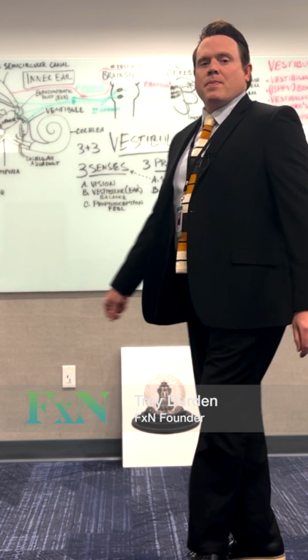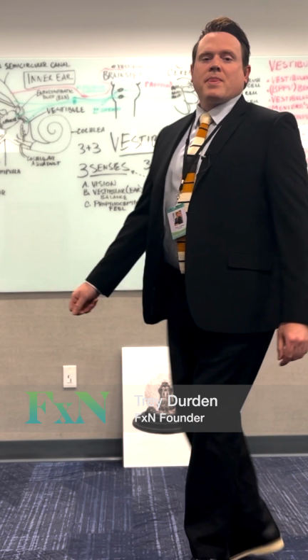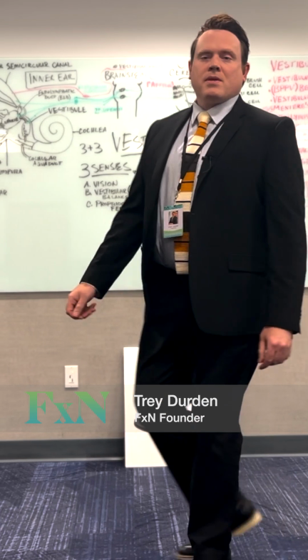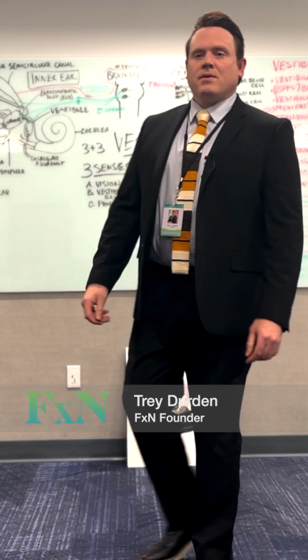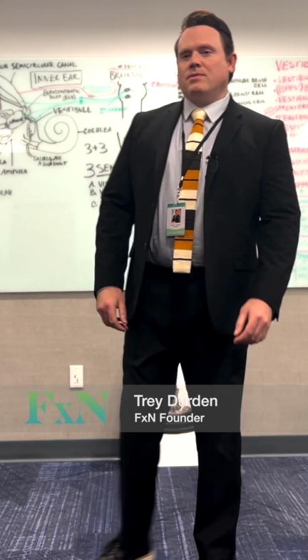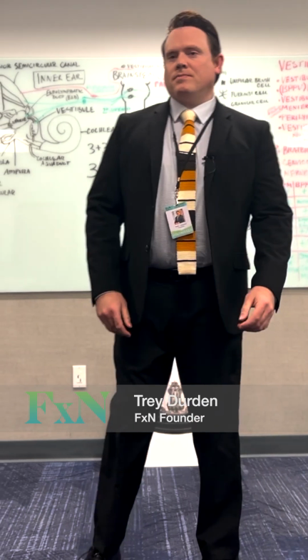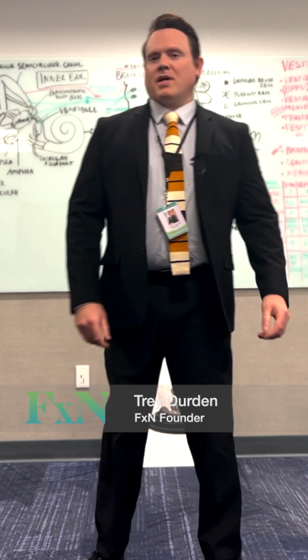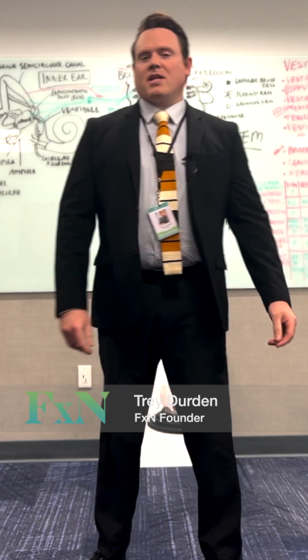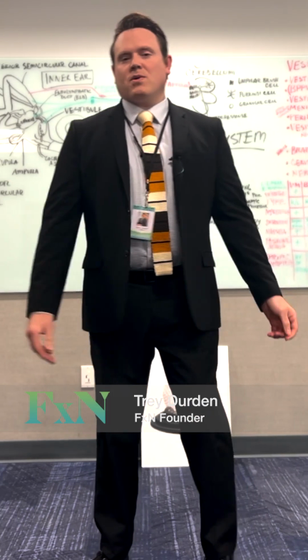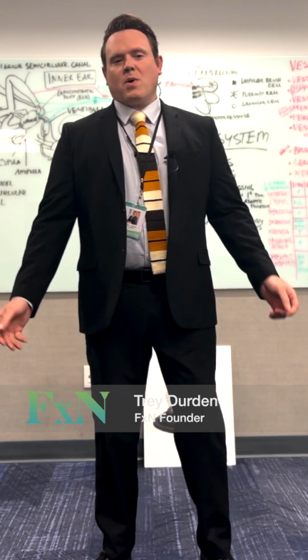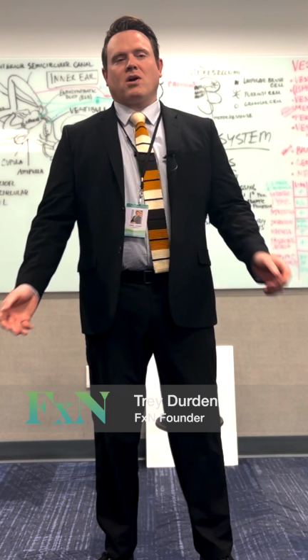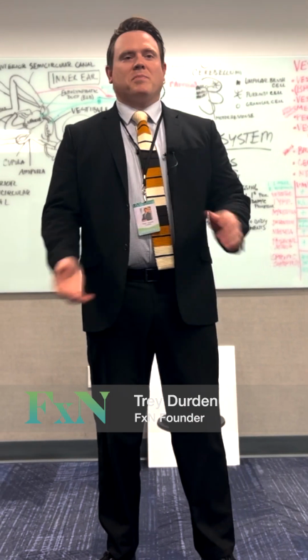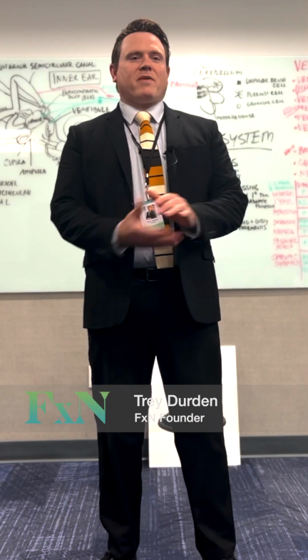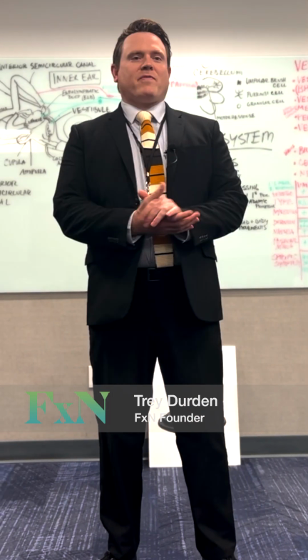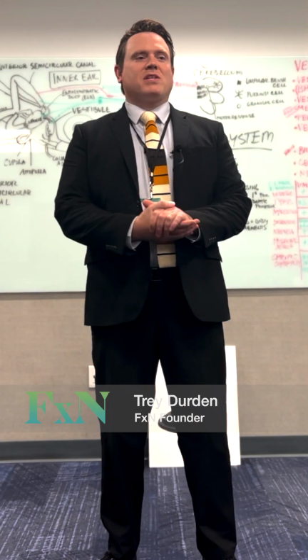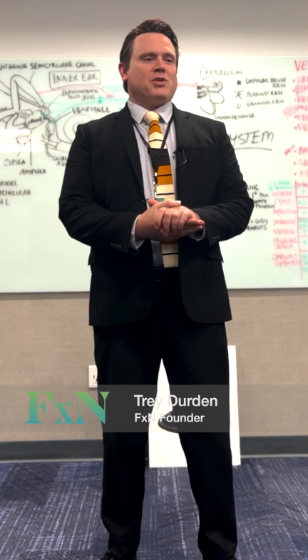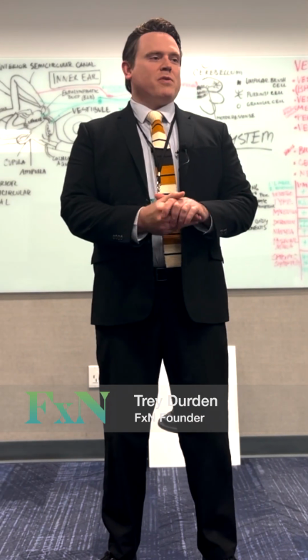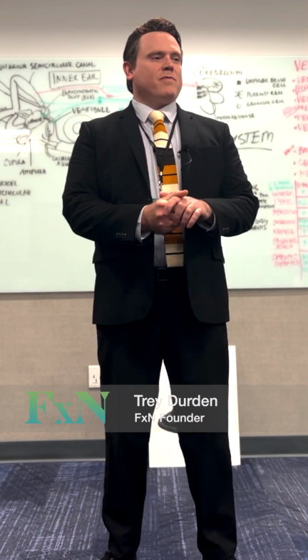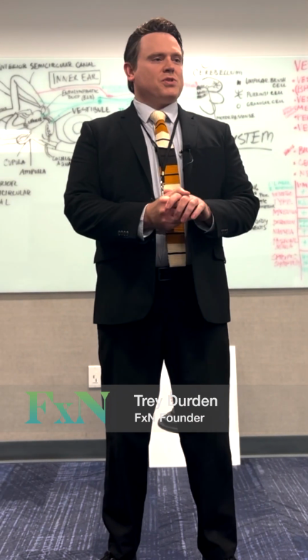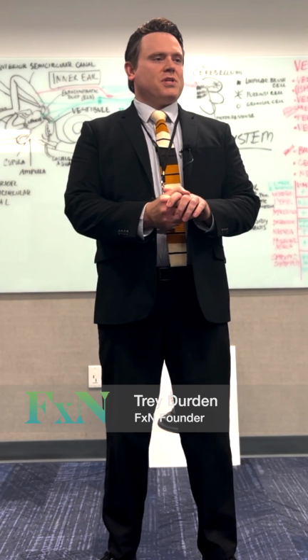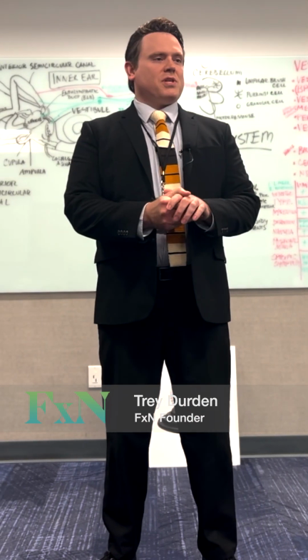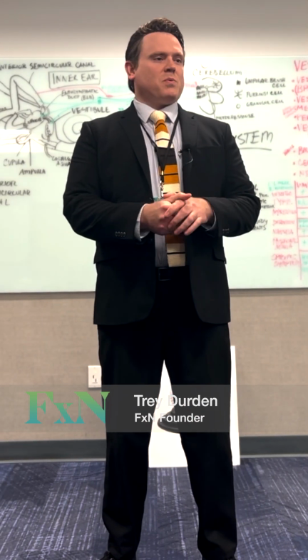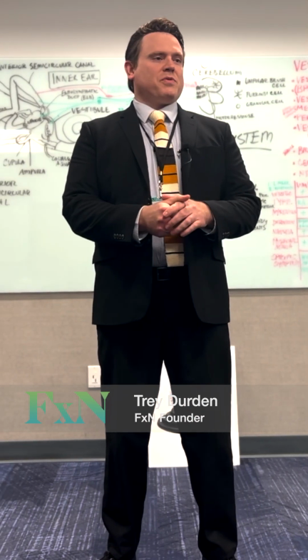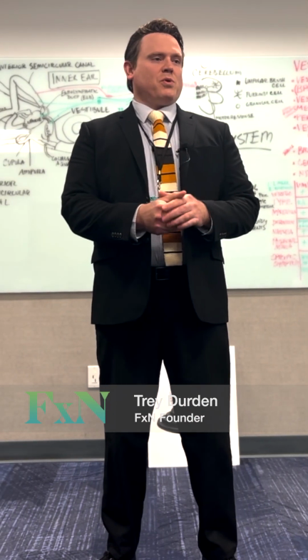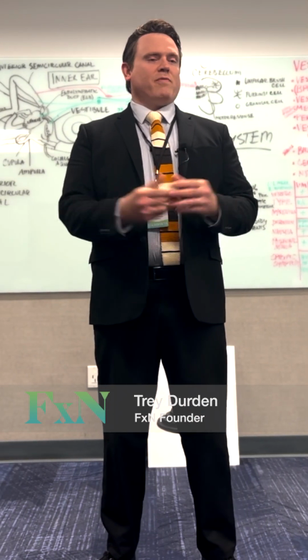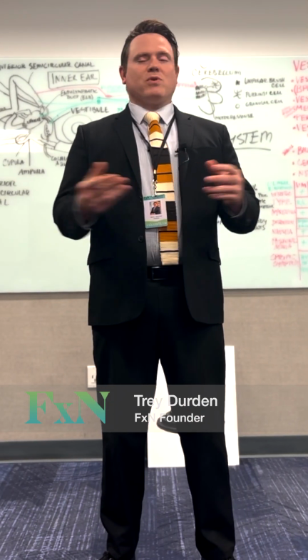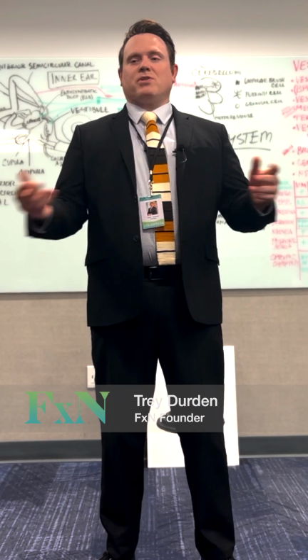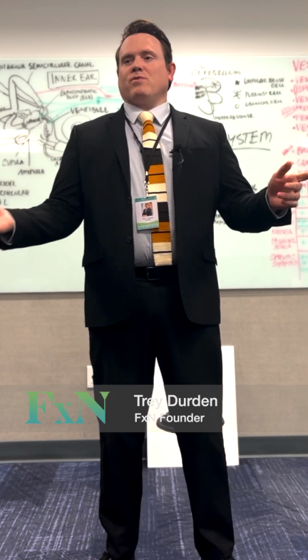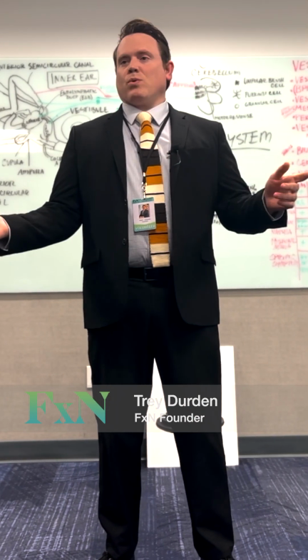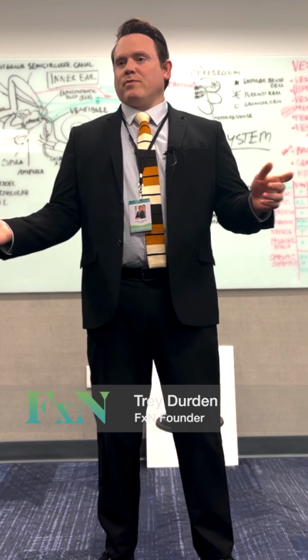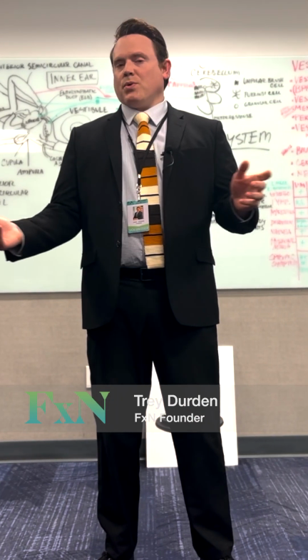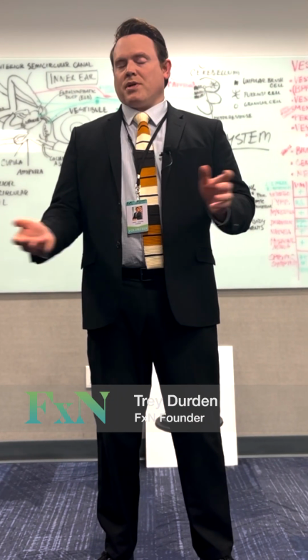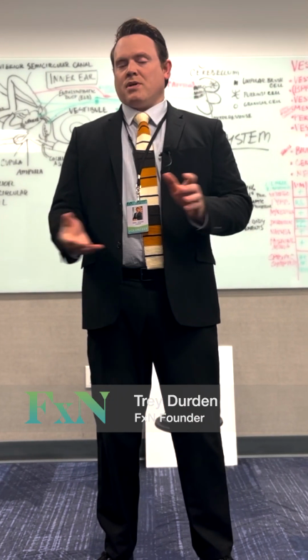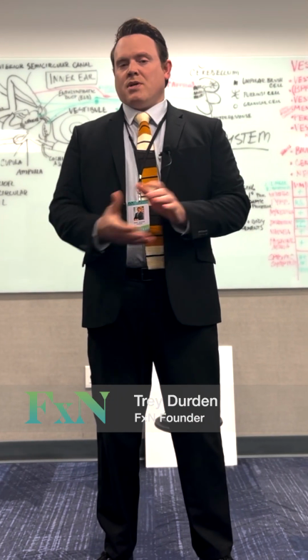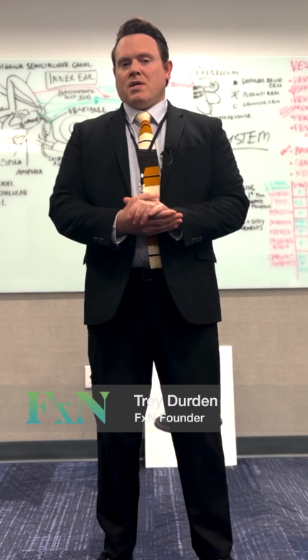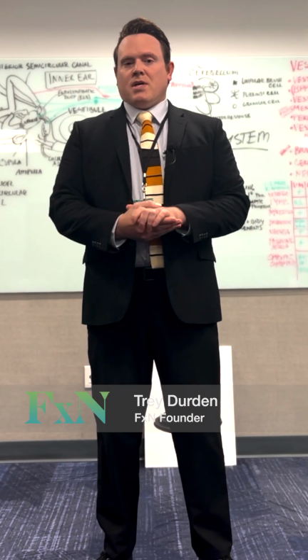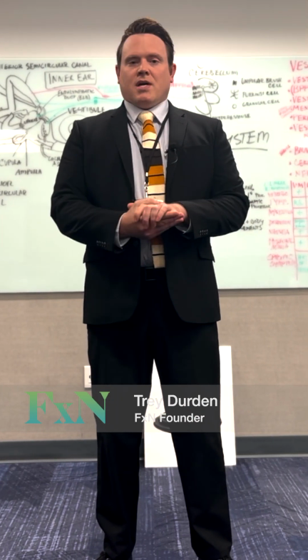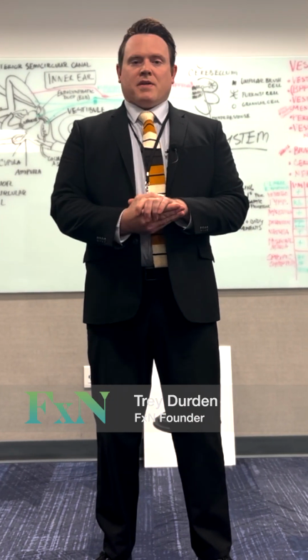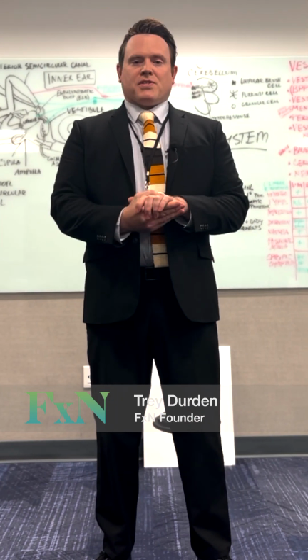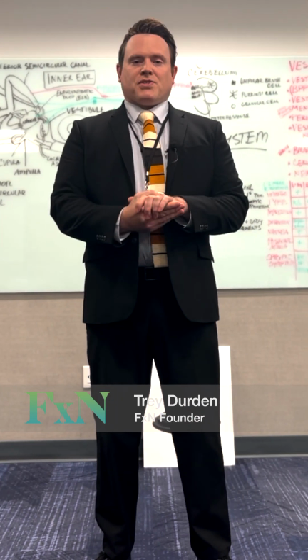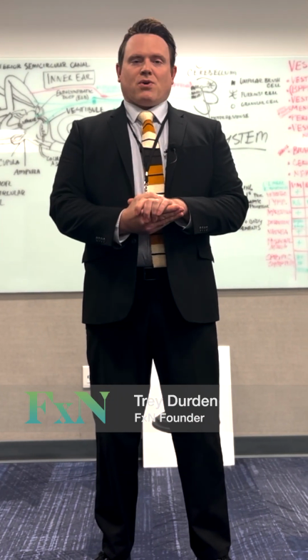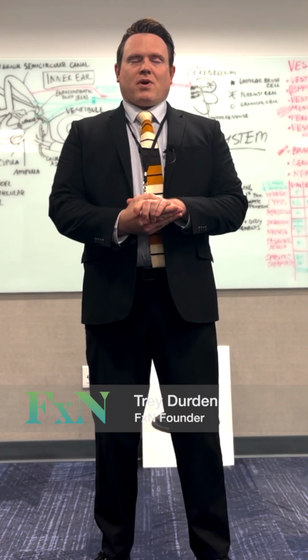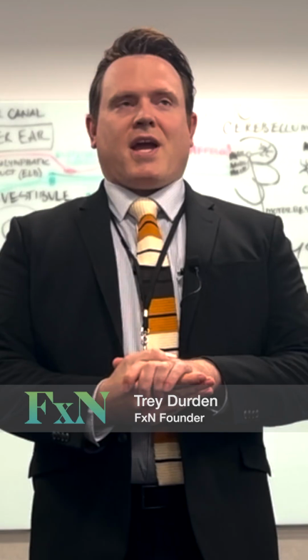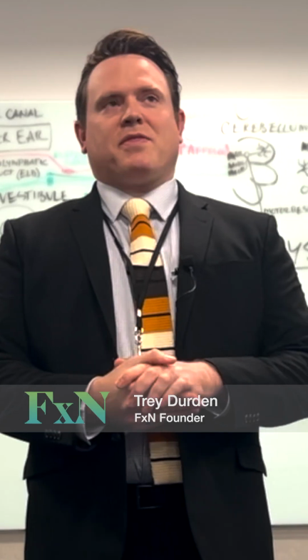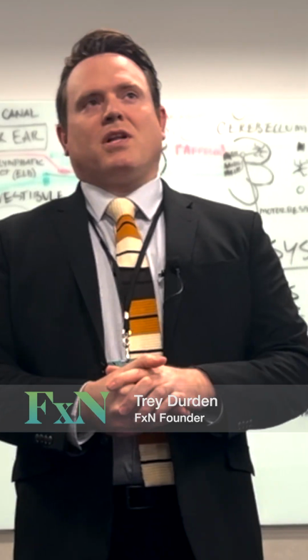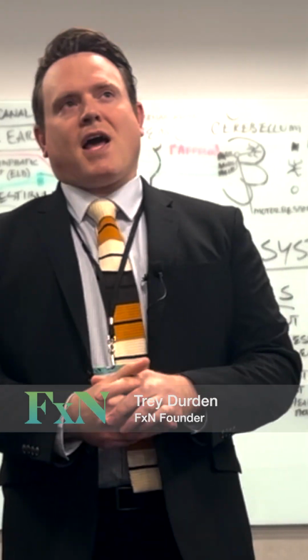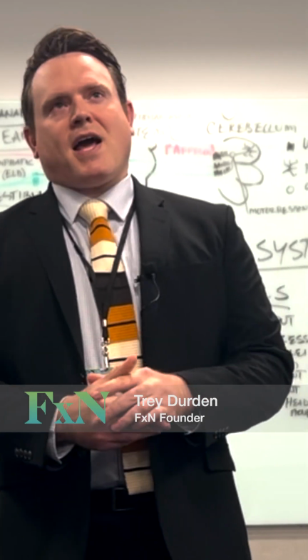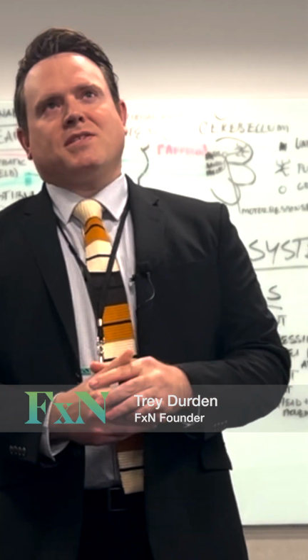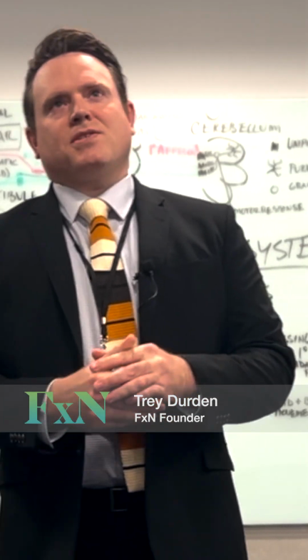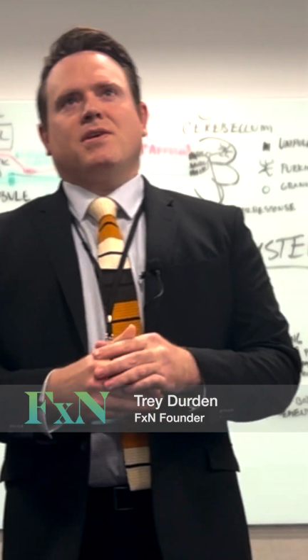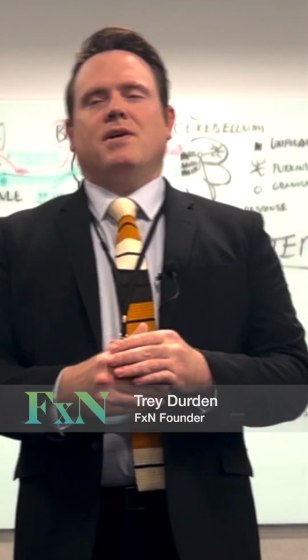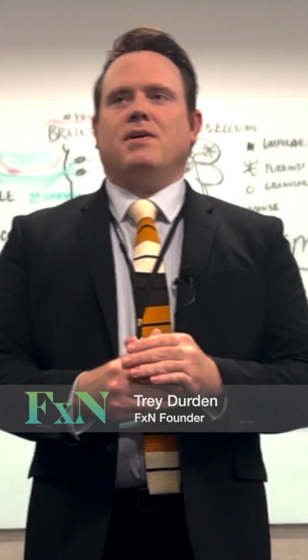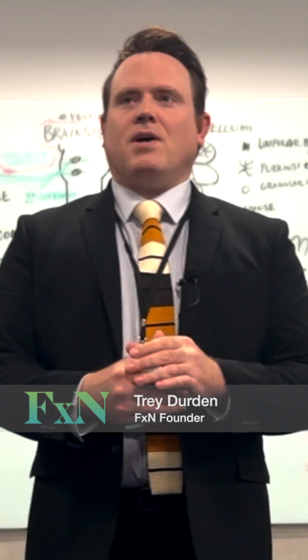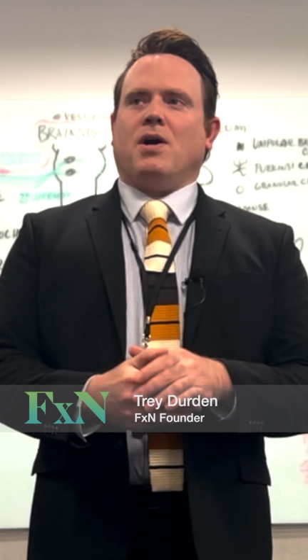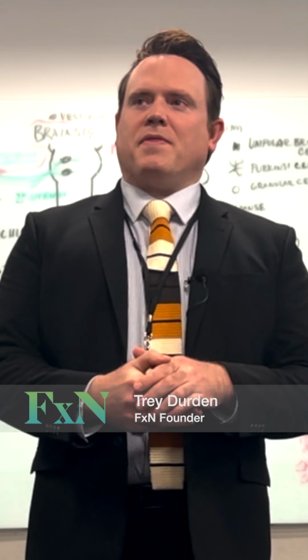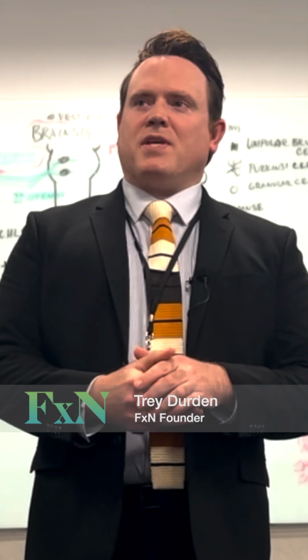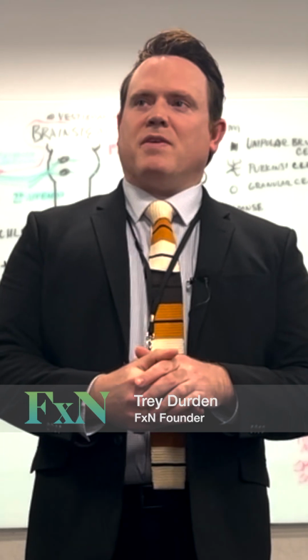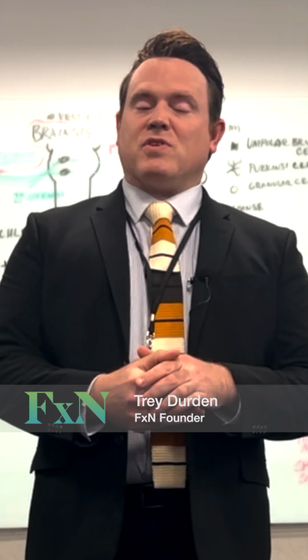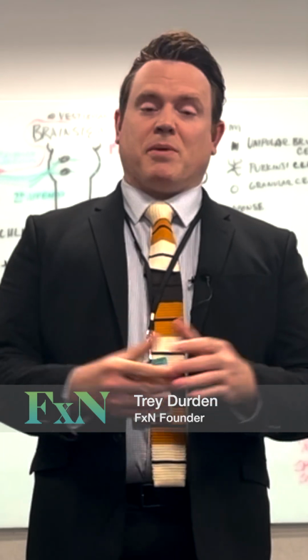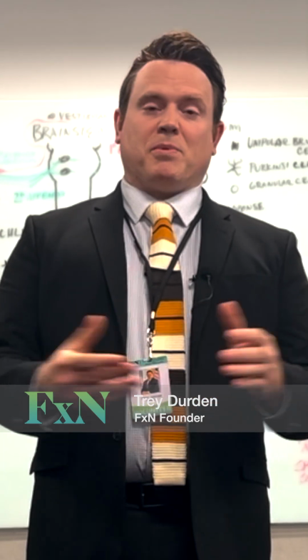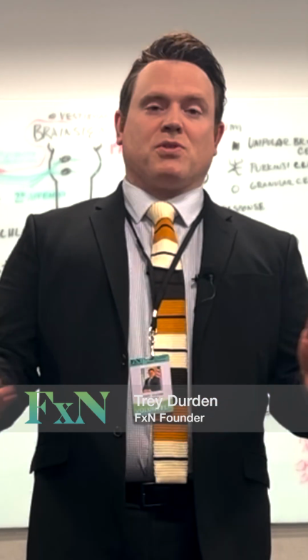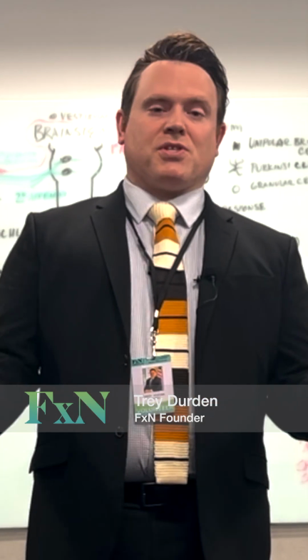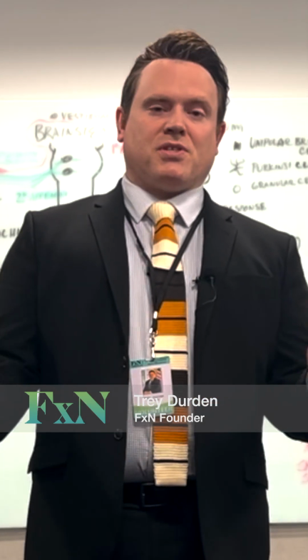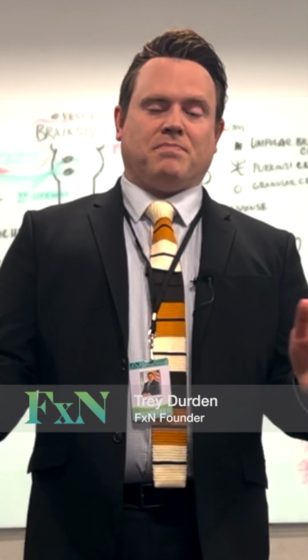Hello and welcome to FXN University. We're at the University of North Florida. This is our eighth class on the vestibular system.